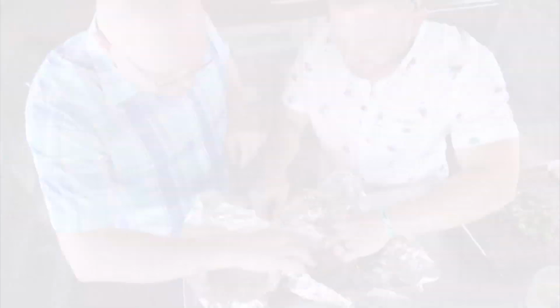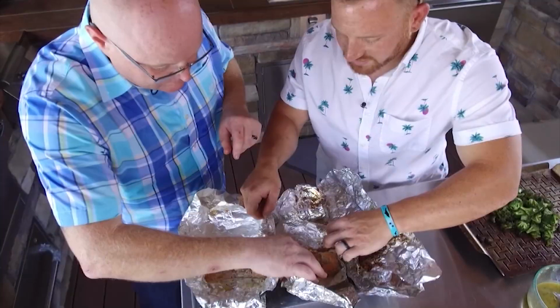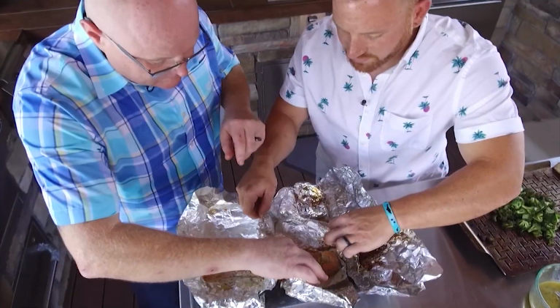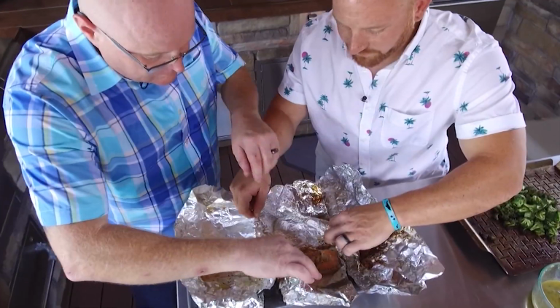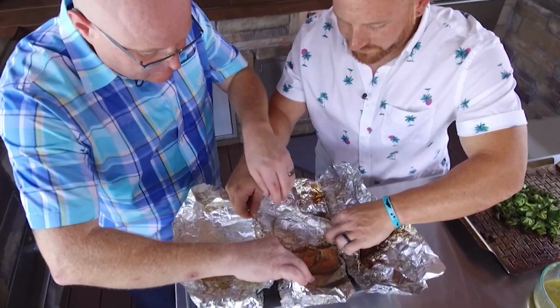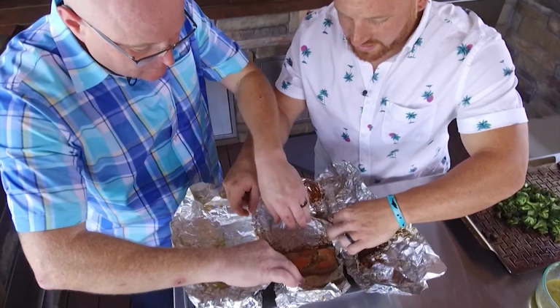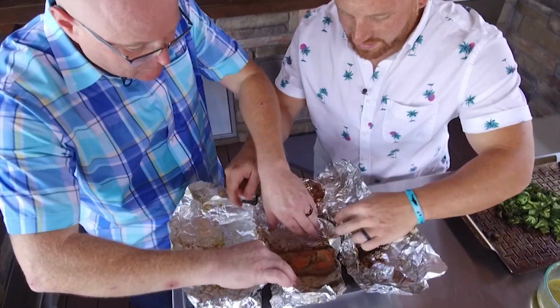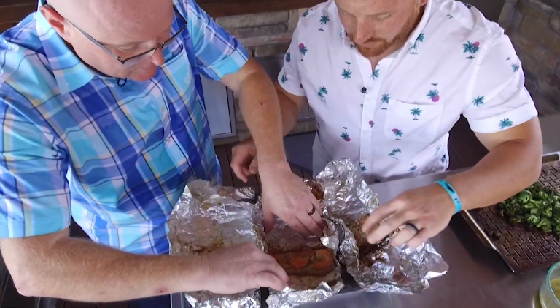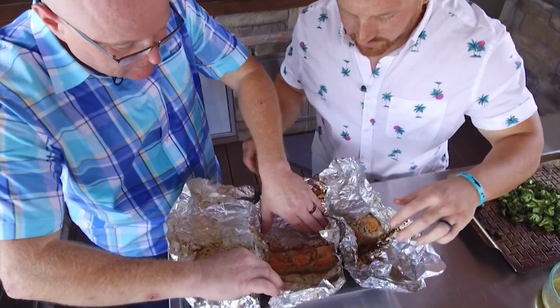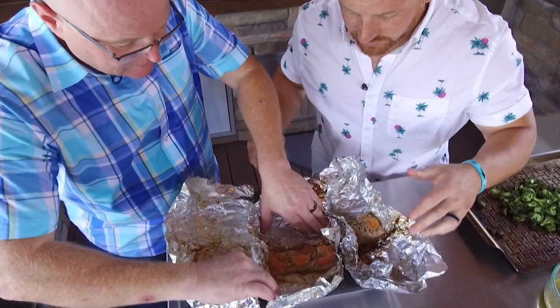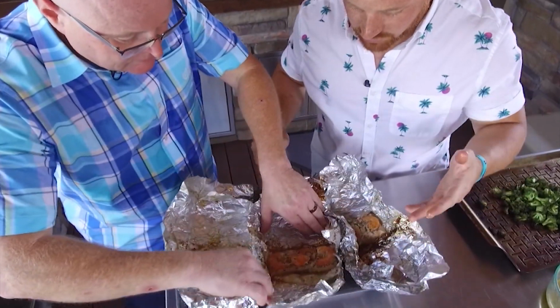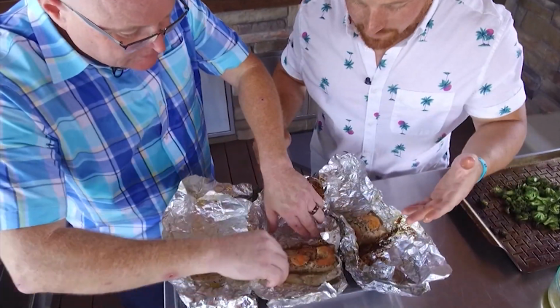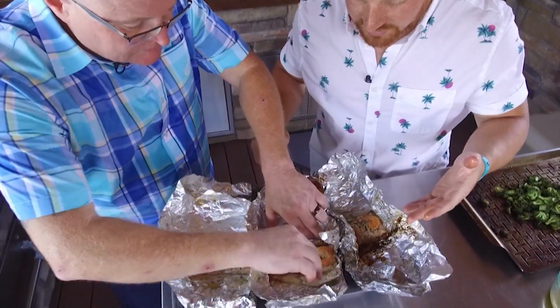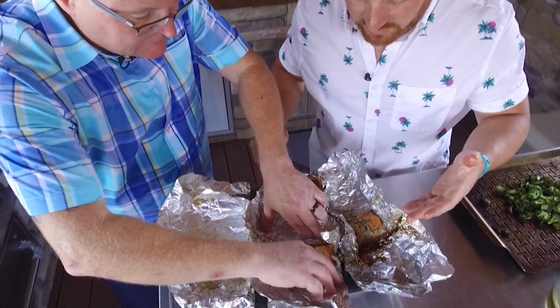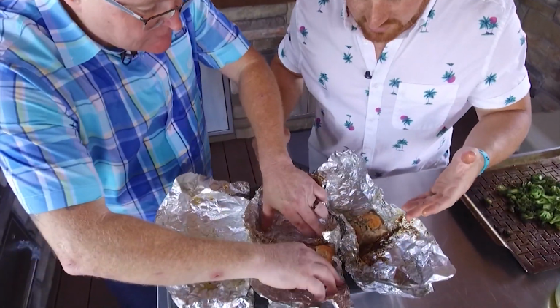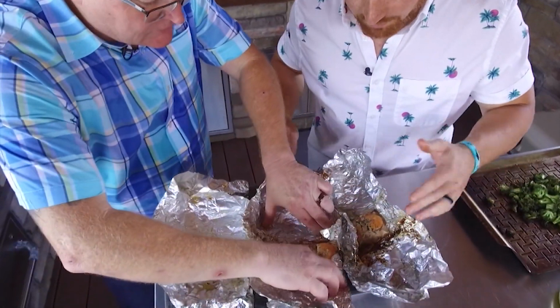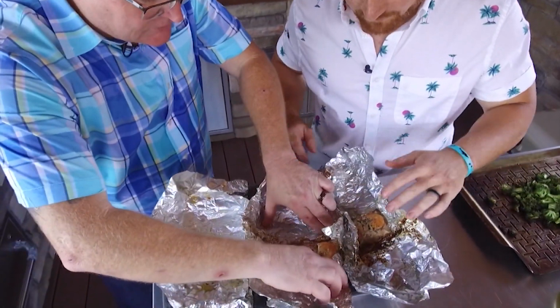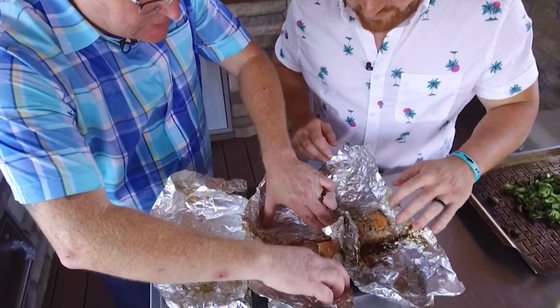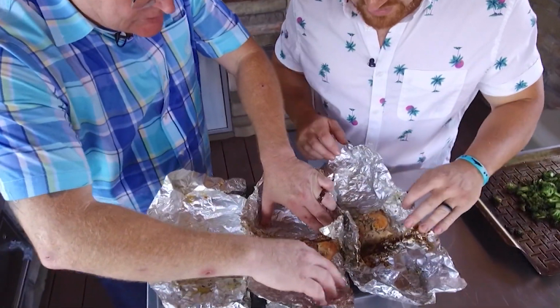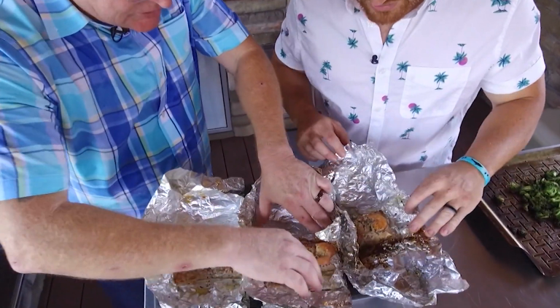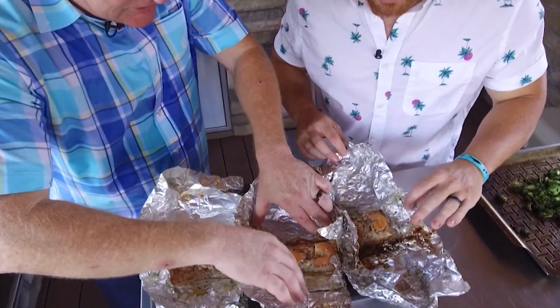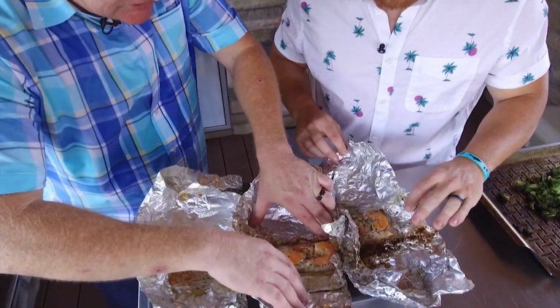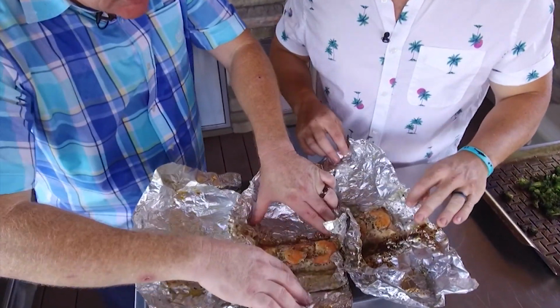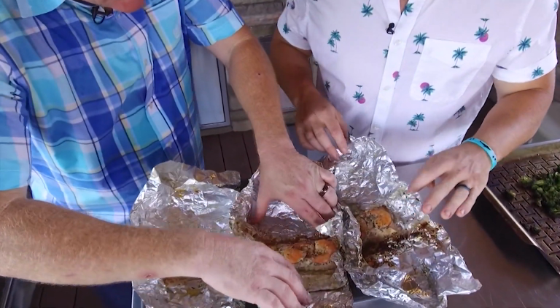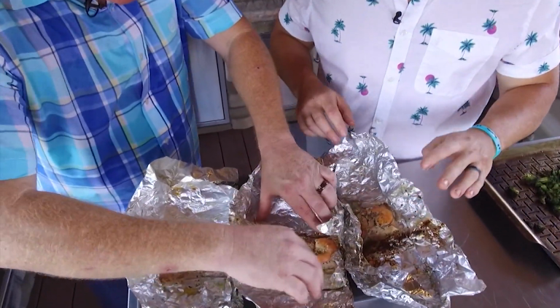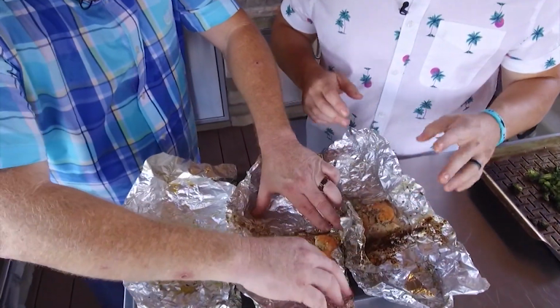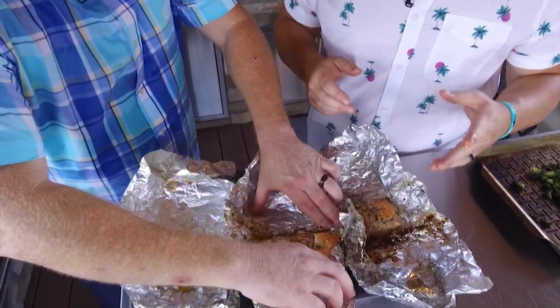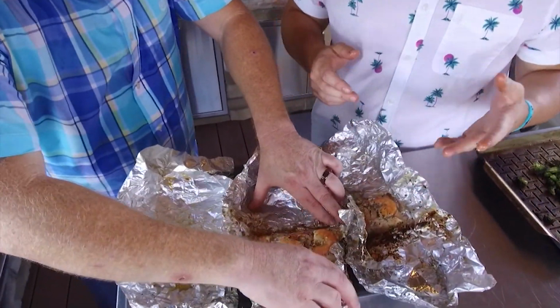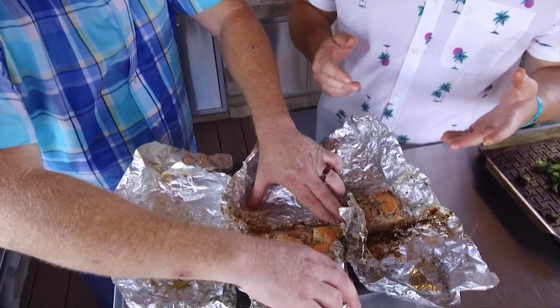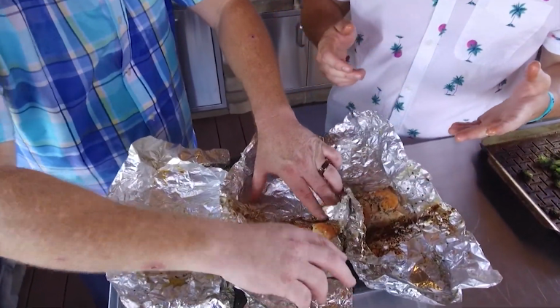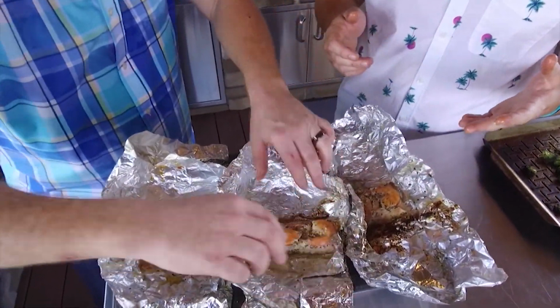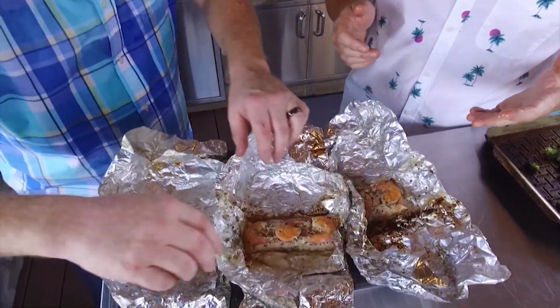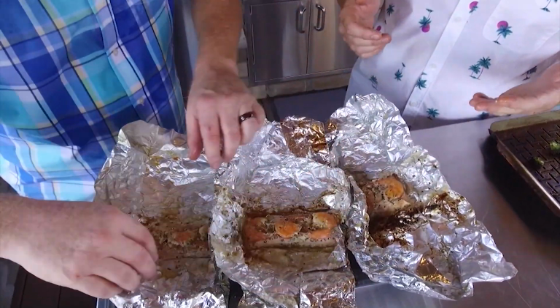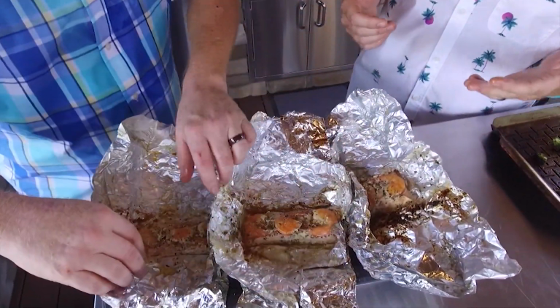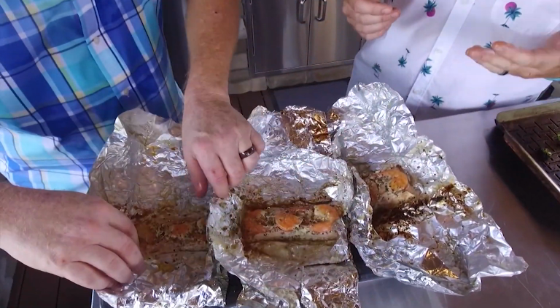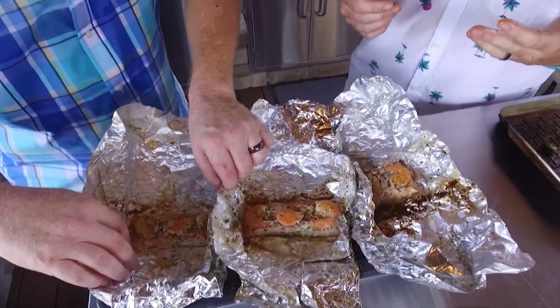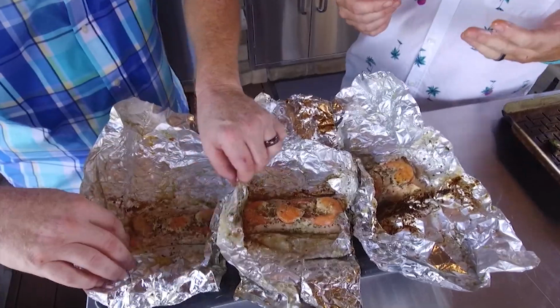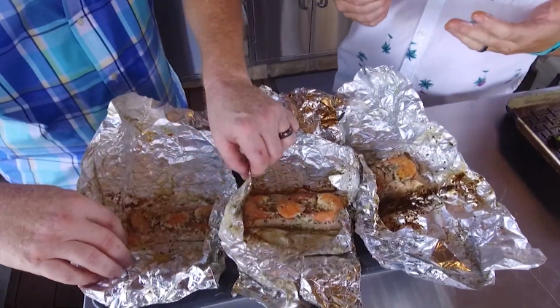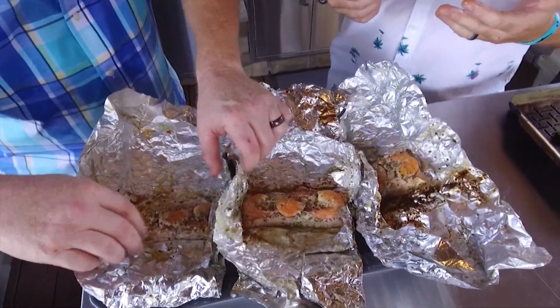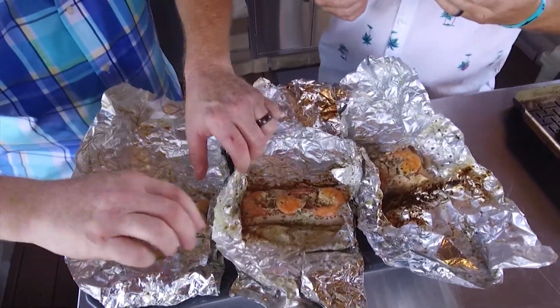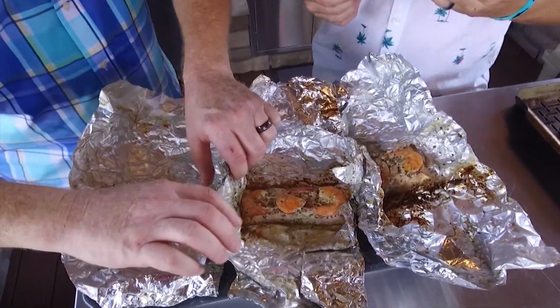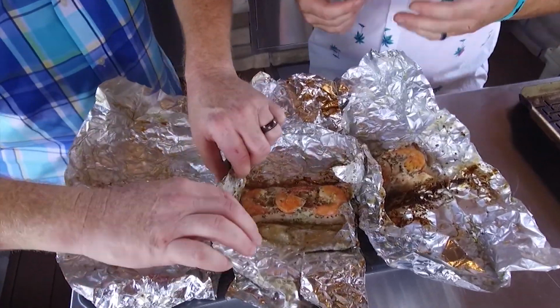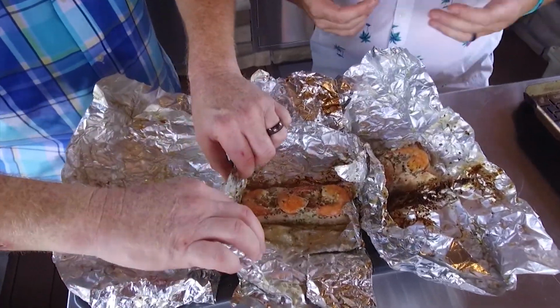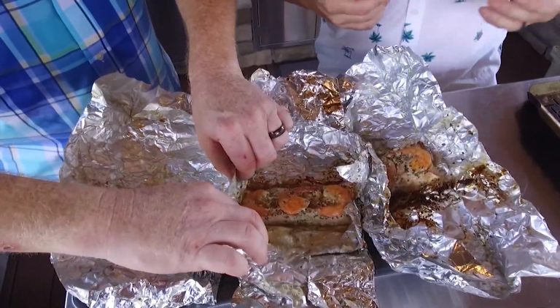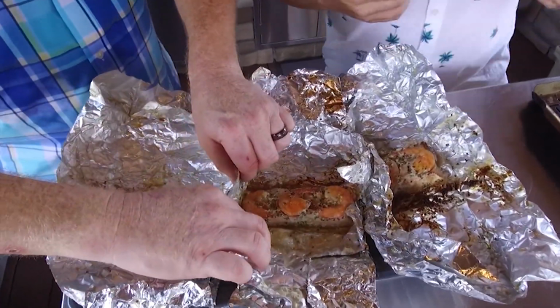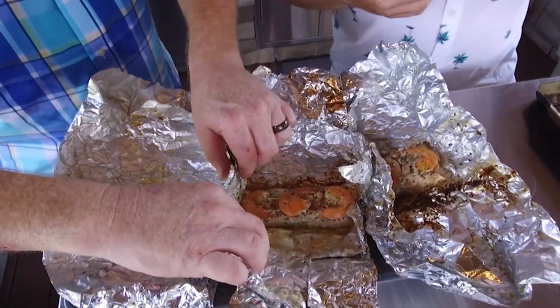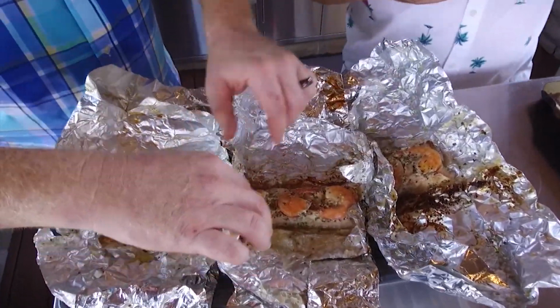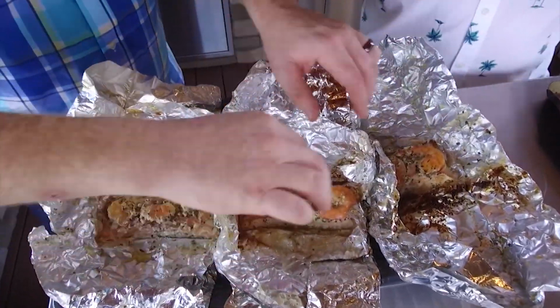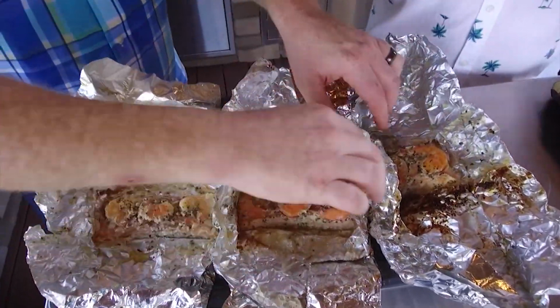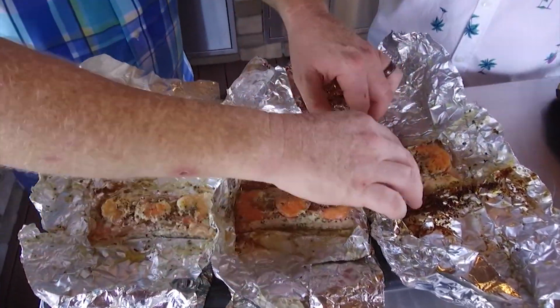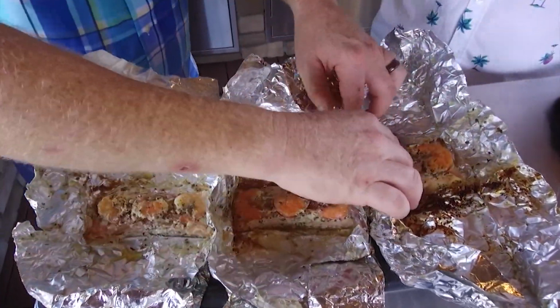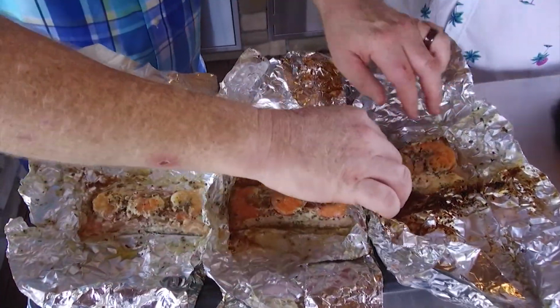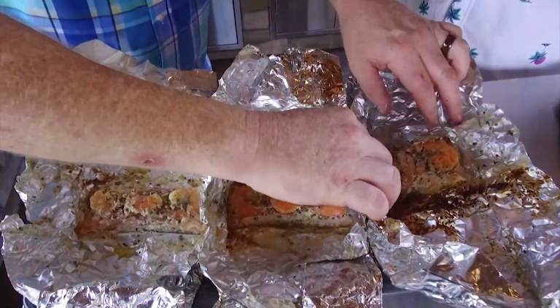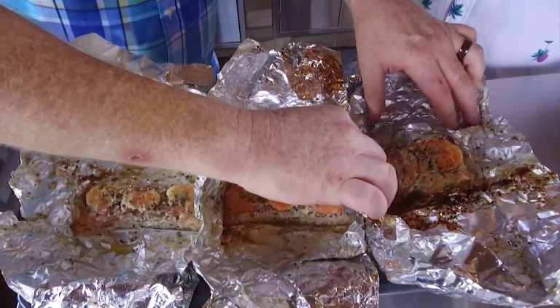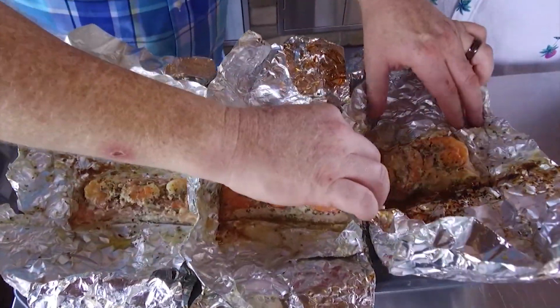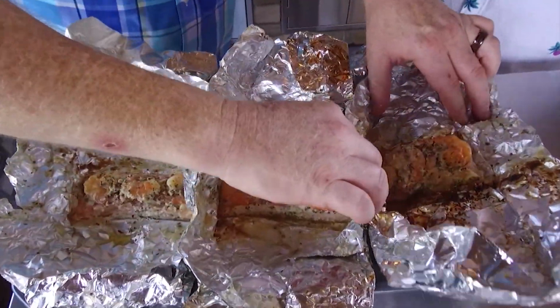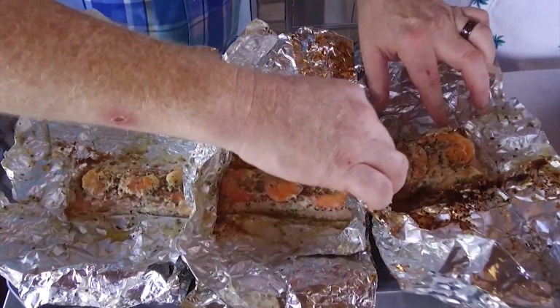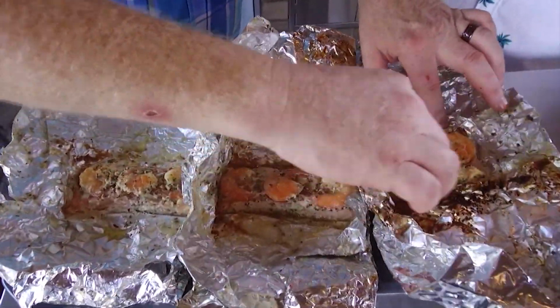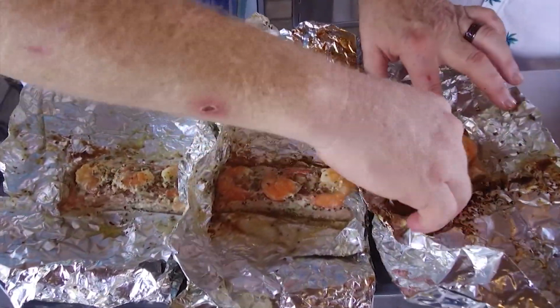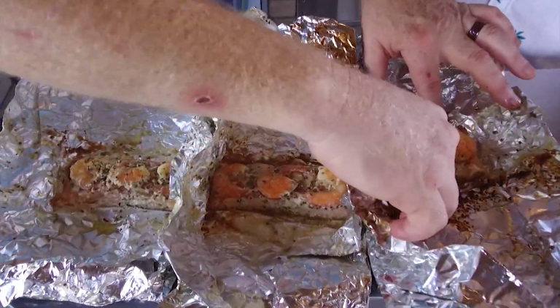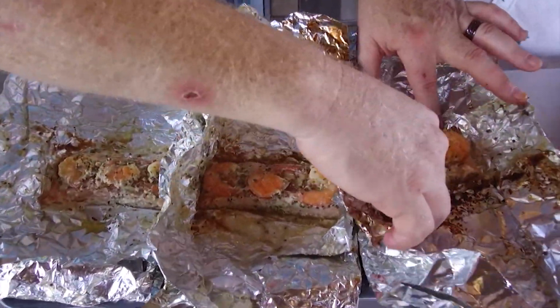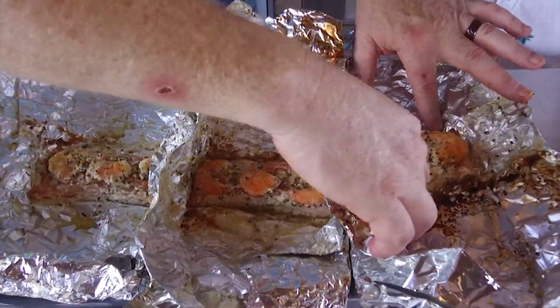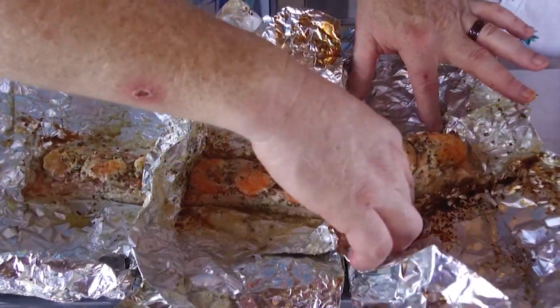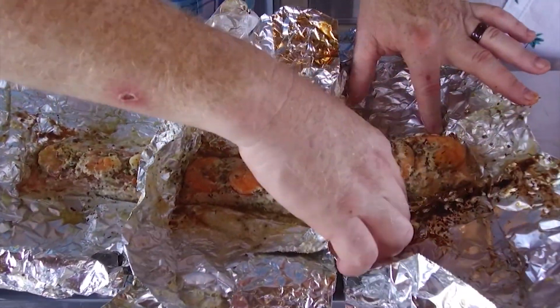They smell phenomenal. Shrimp is cooked to perfection. You've got nice flaky salmon. I don't want to suck on my fingers but I got some of that sauce on my fingers — it's that good.